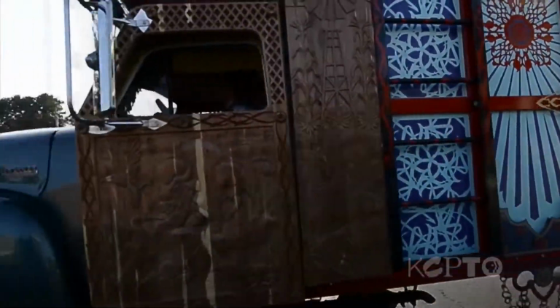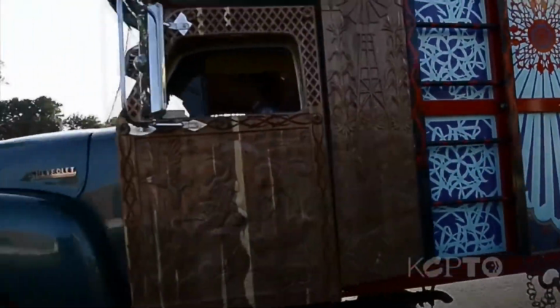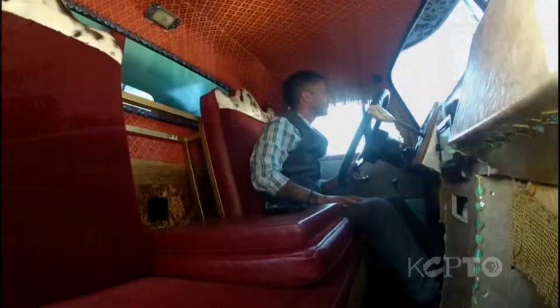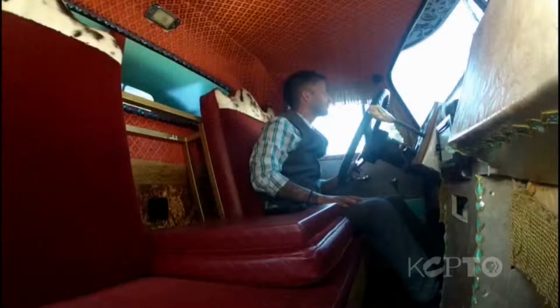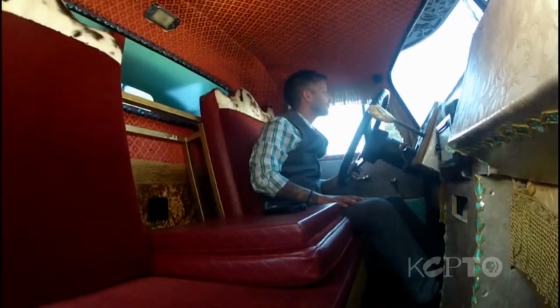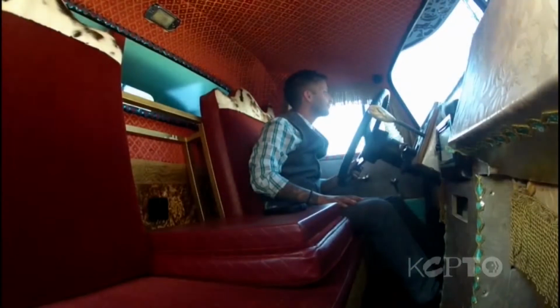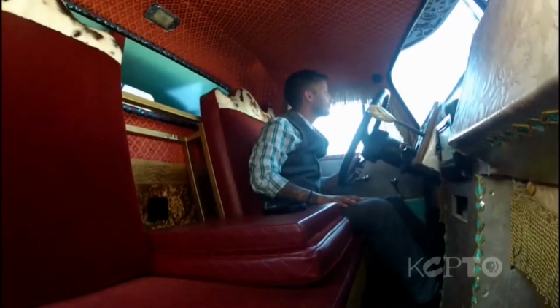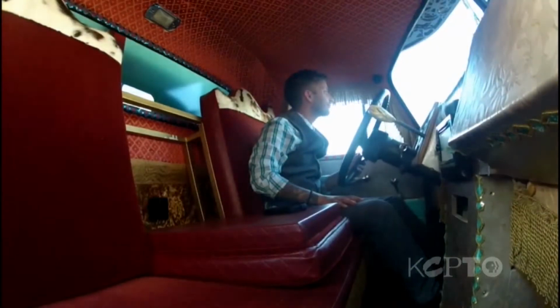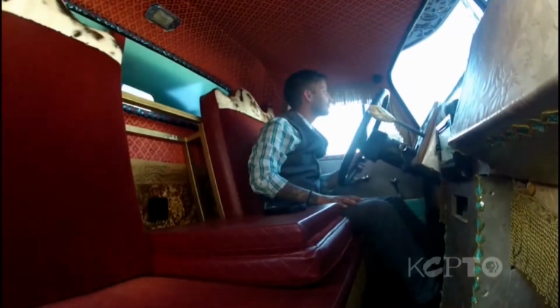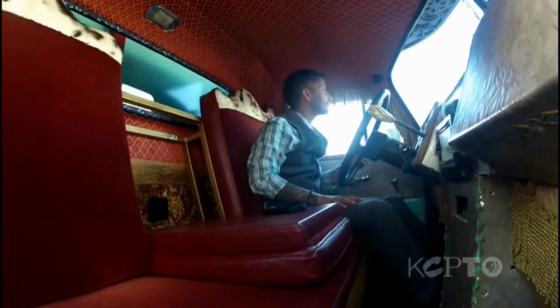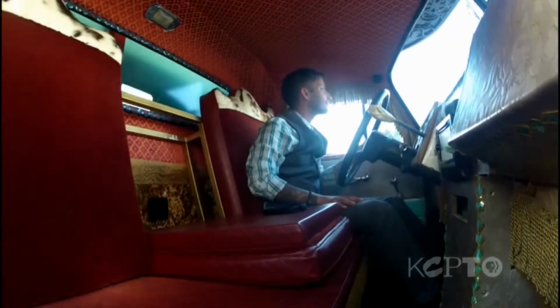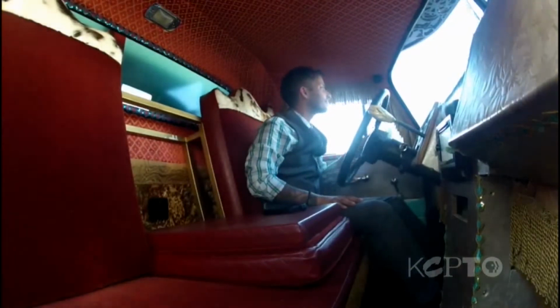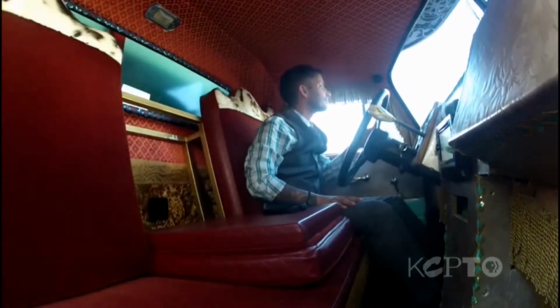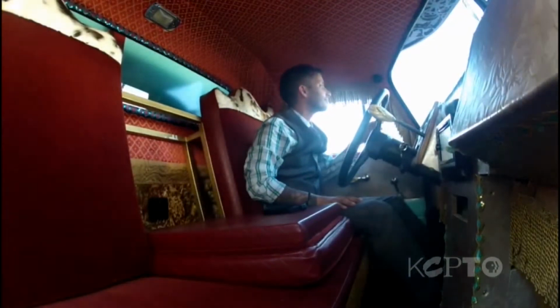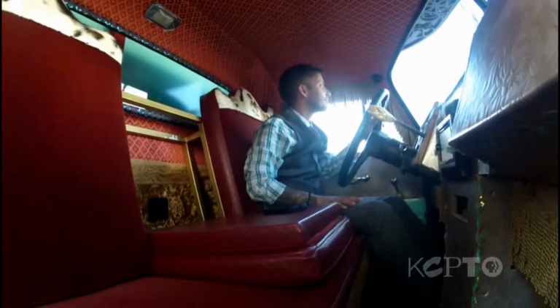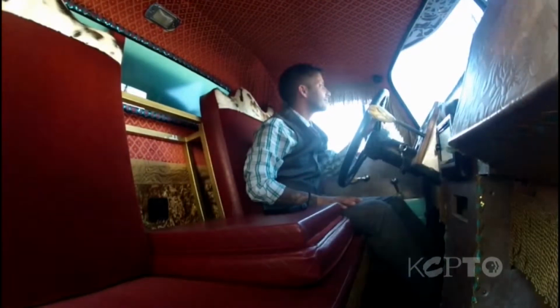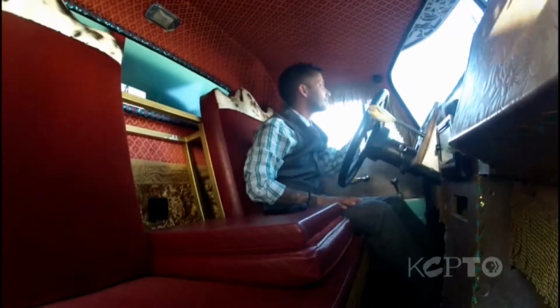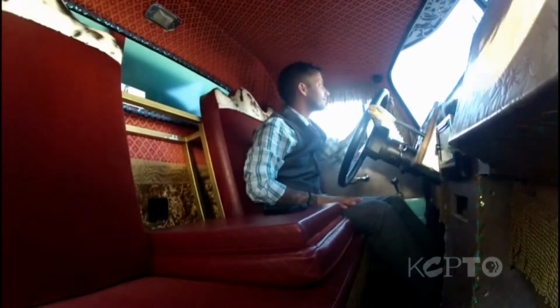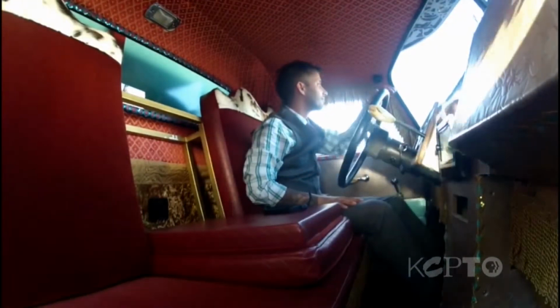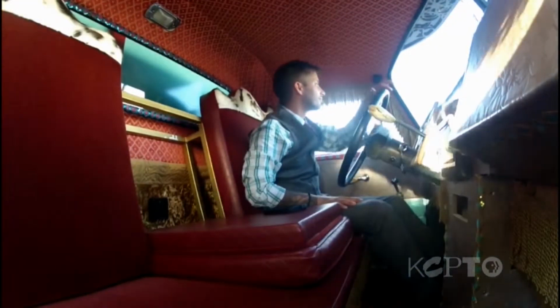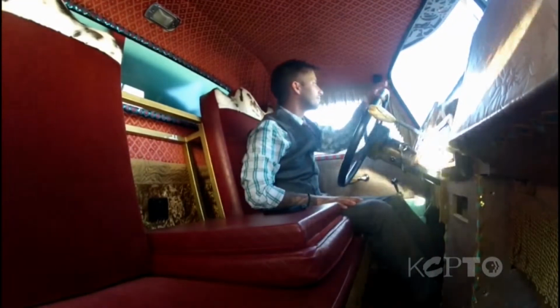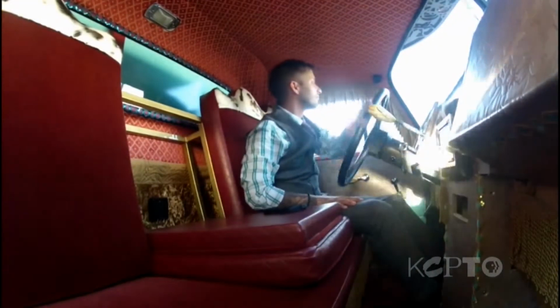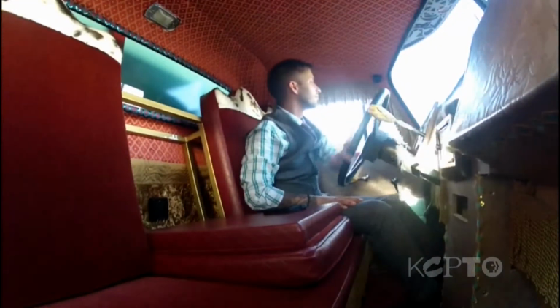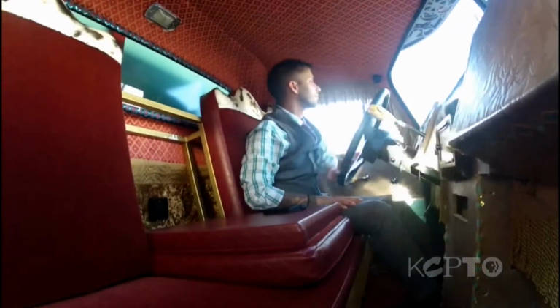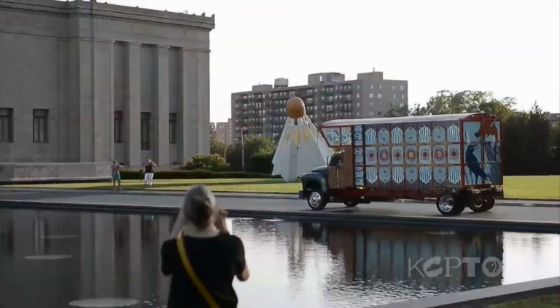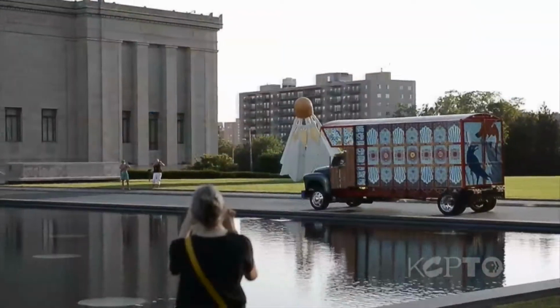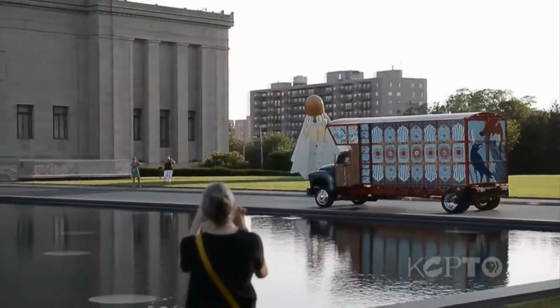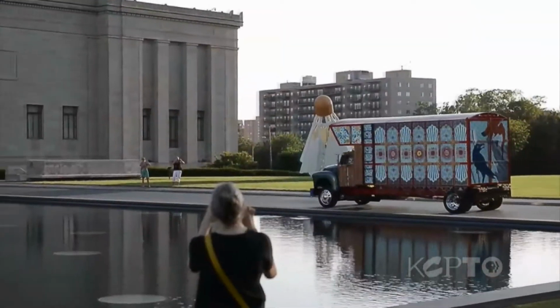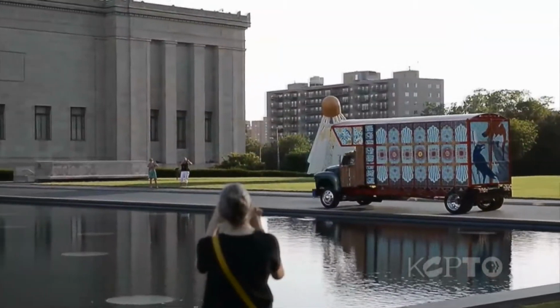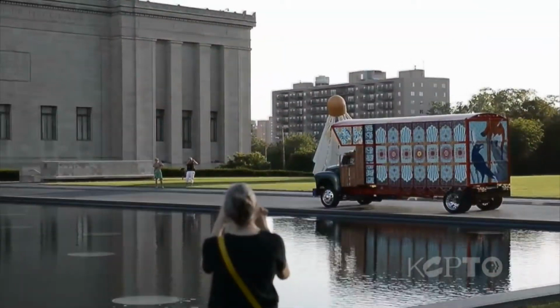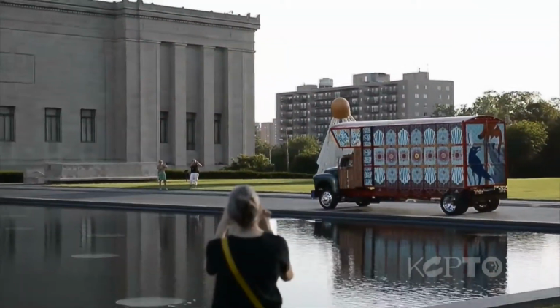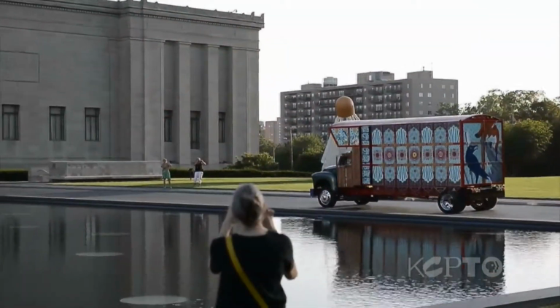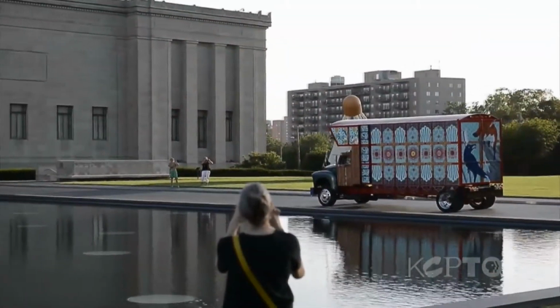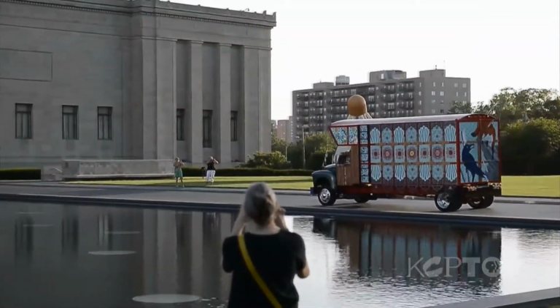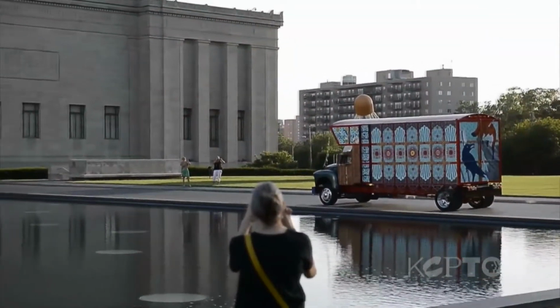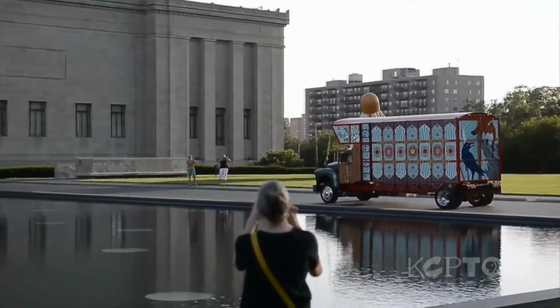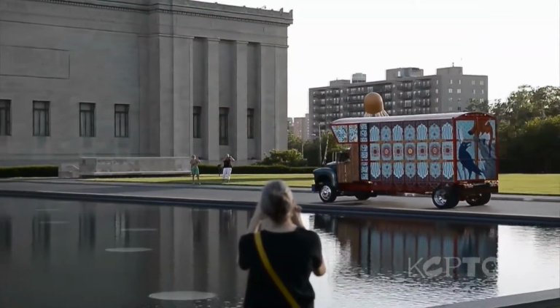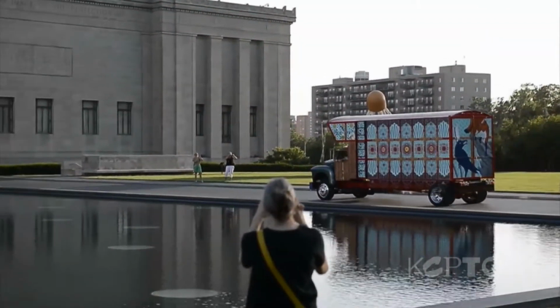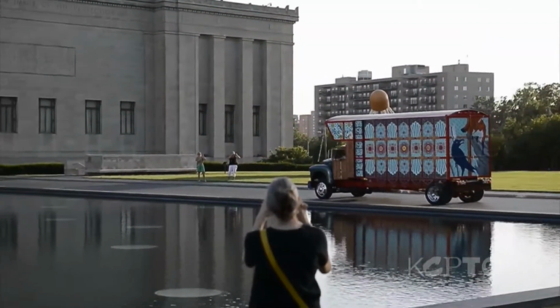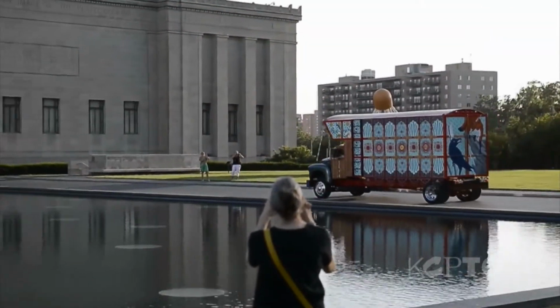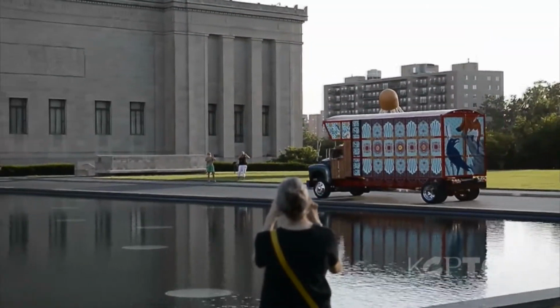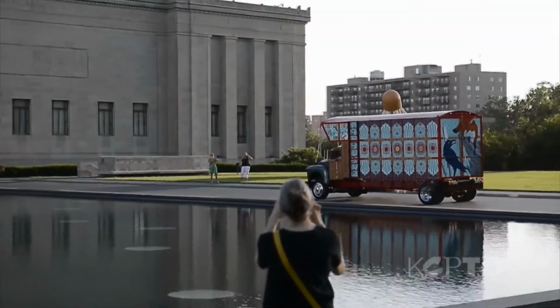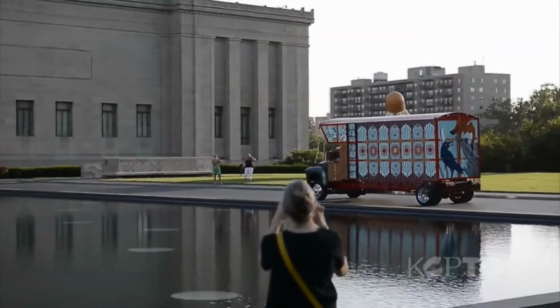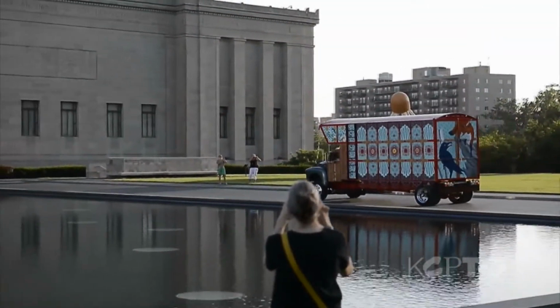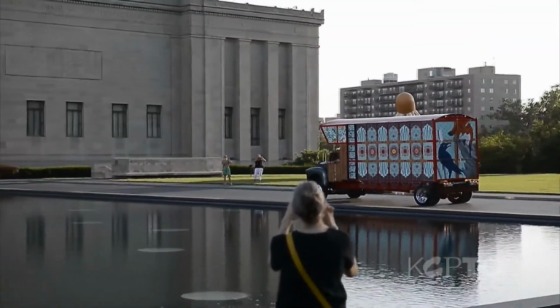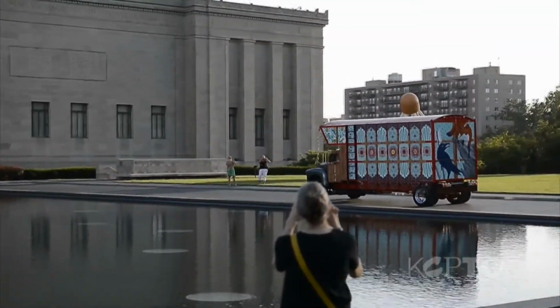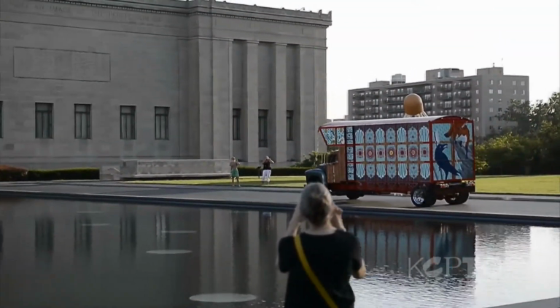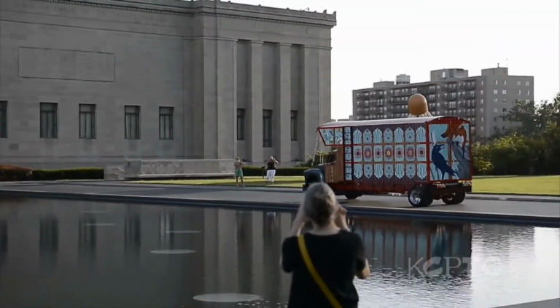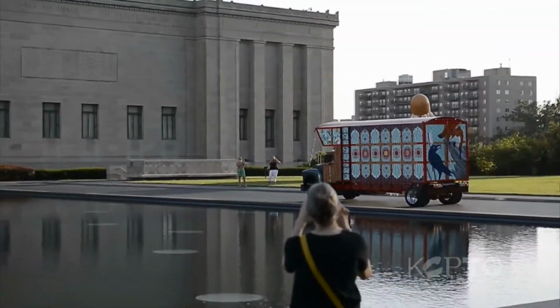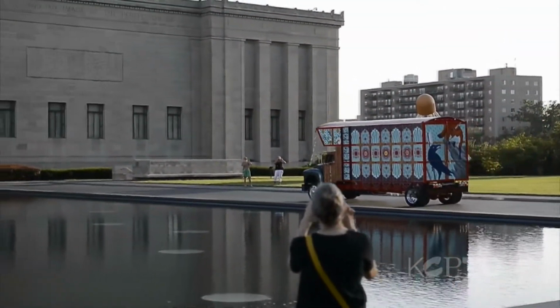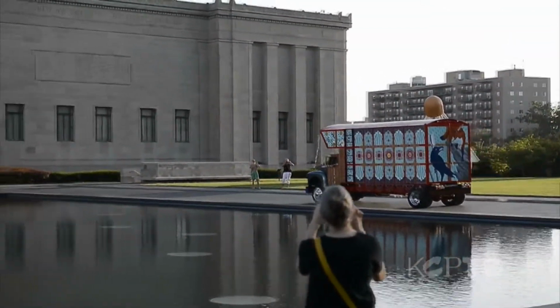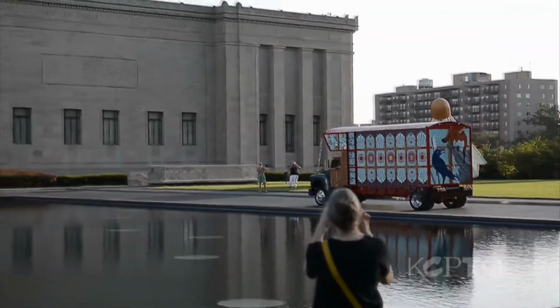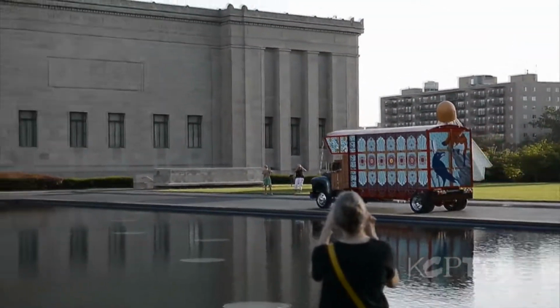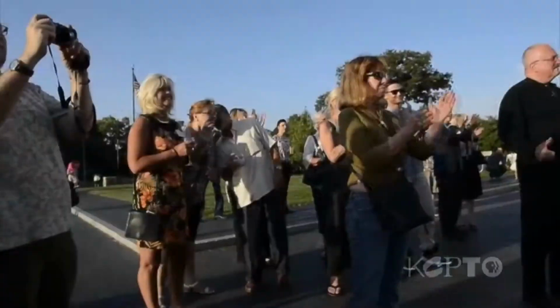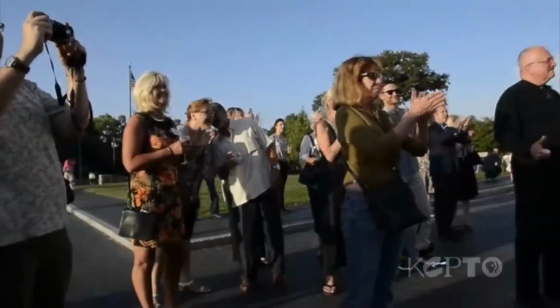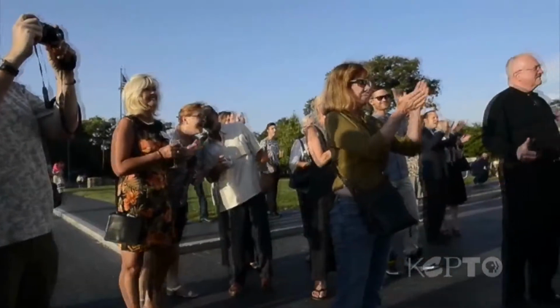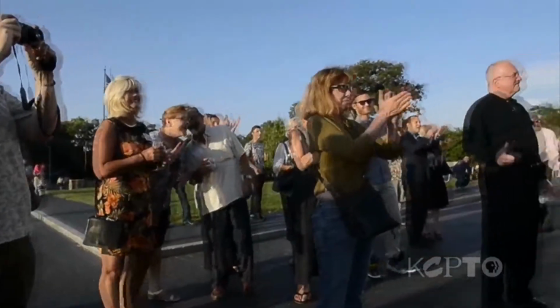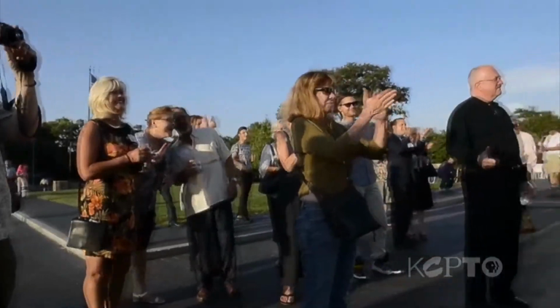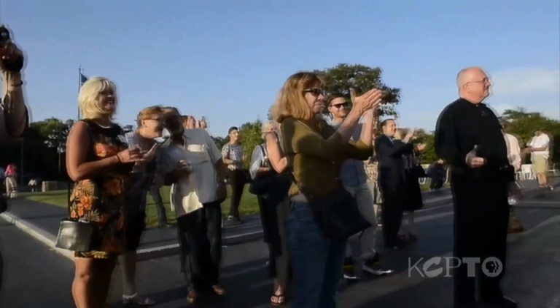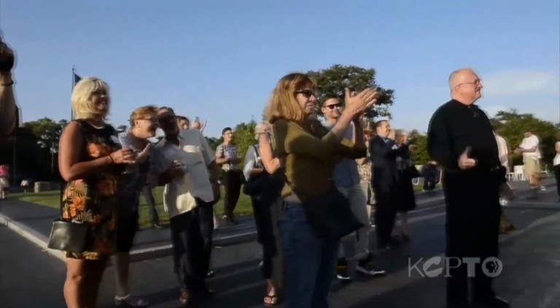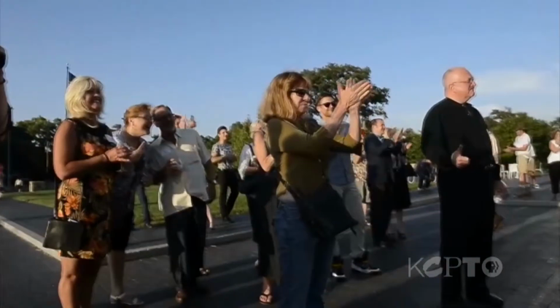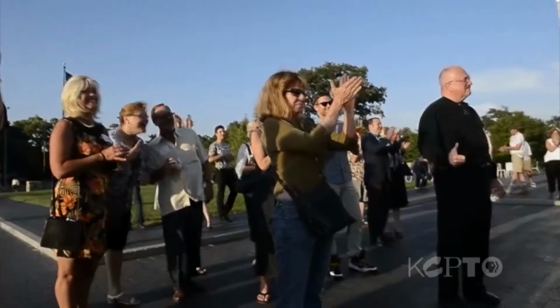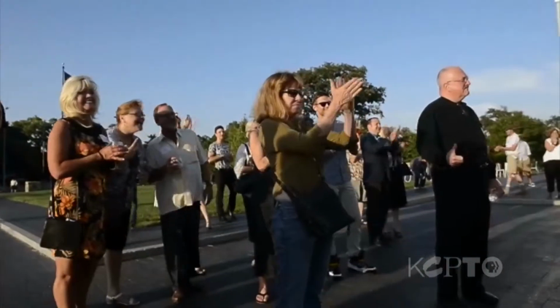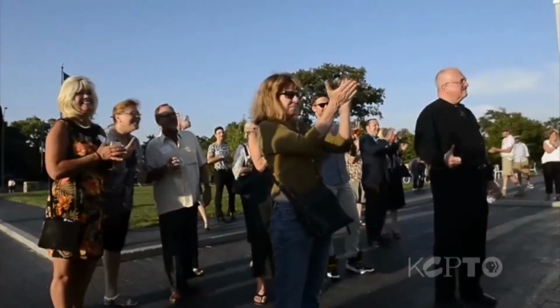It's a scene you might commonly see in Karachi. In Kansas City, less likely.